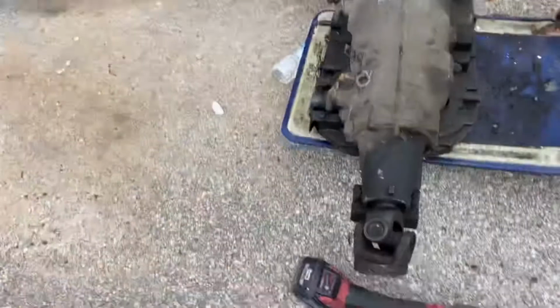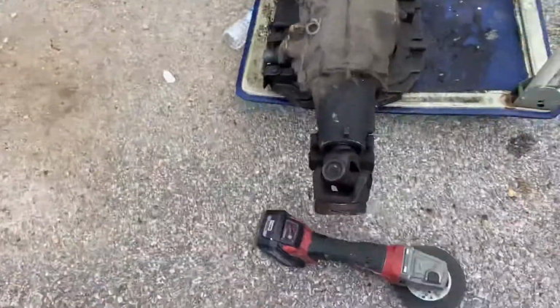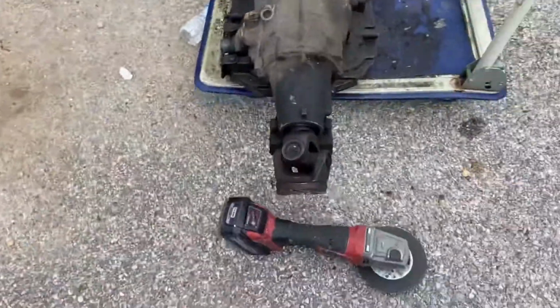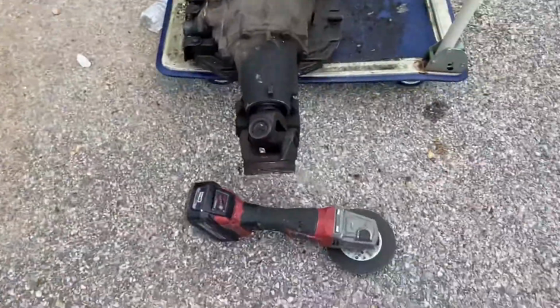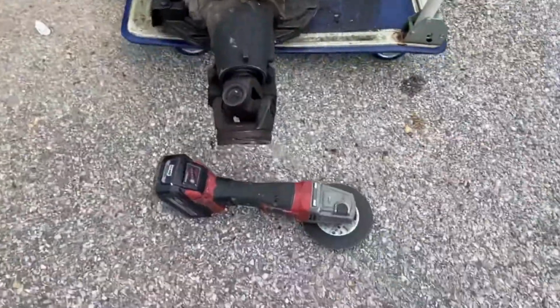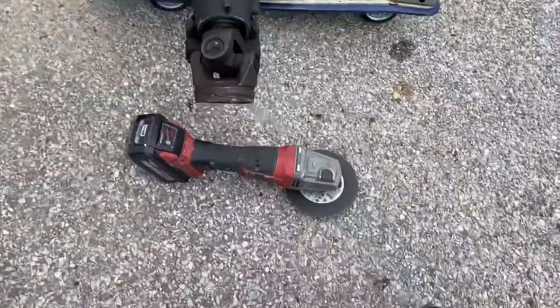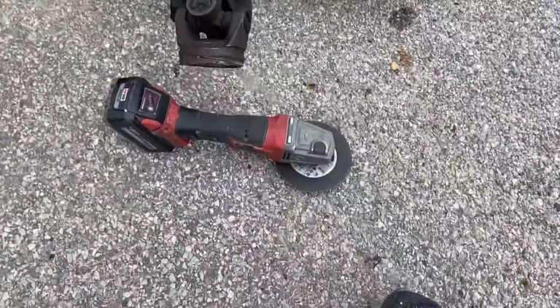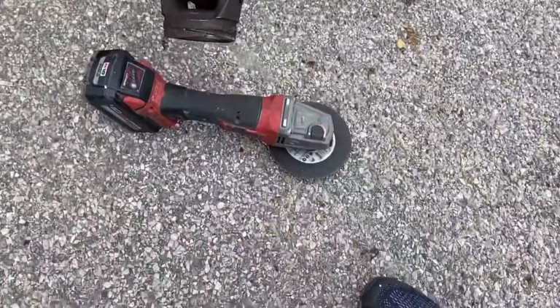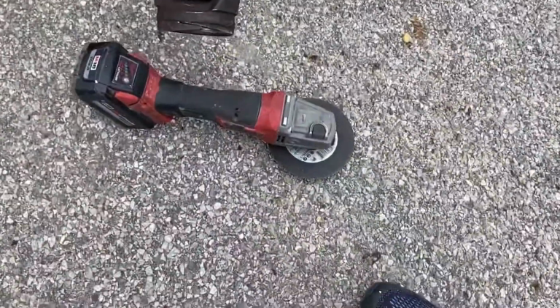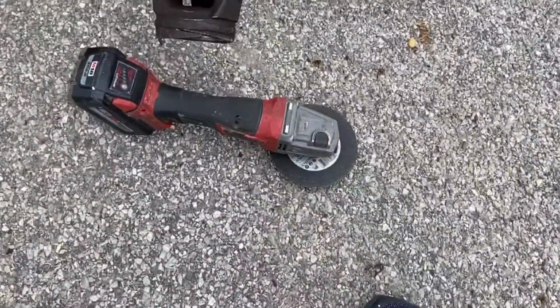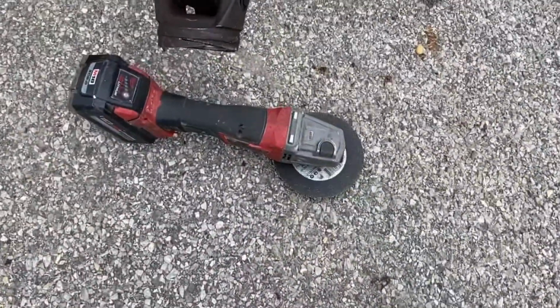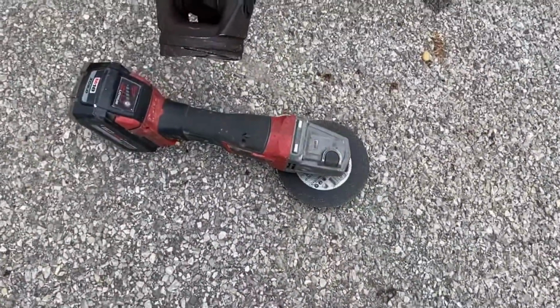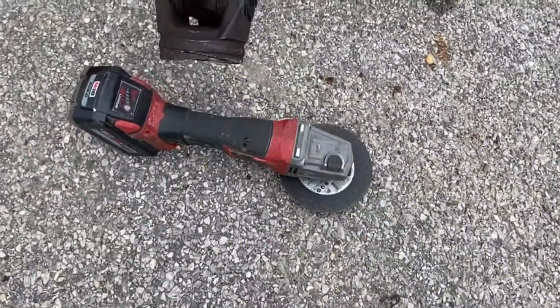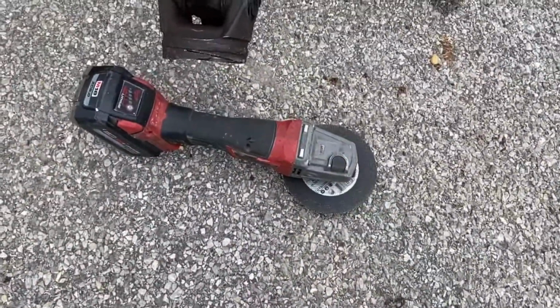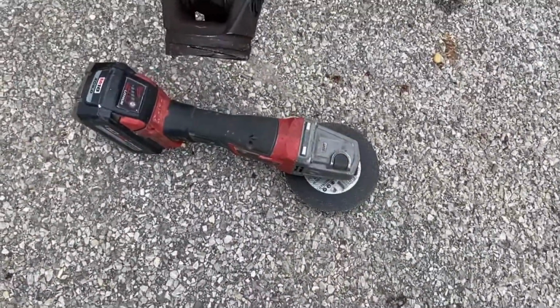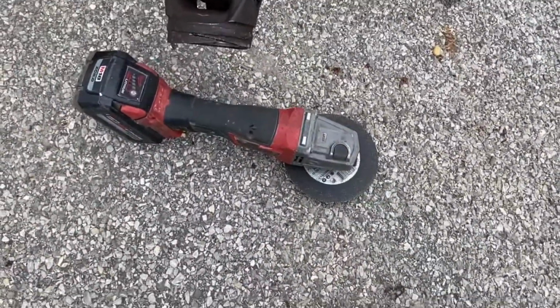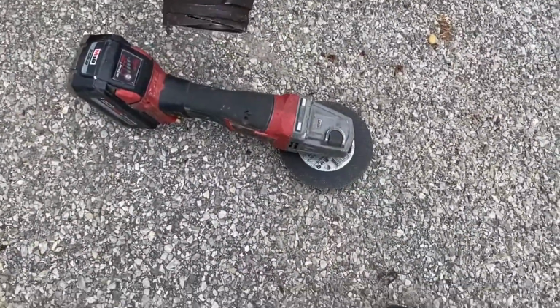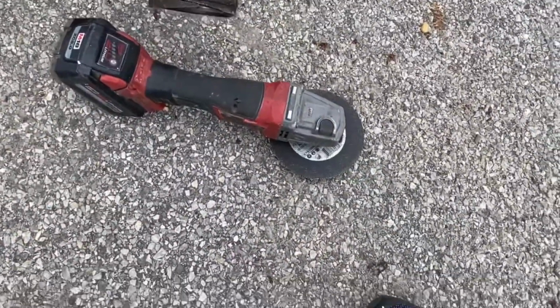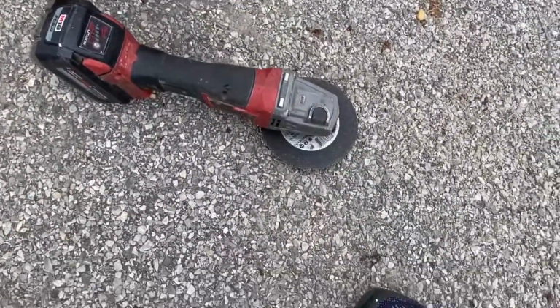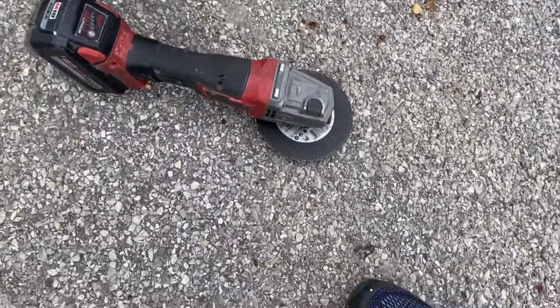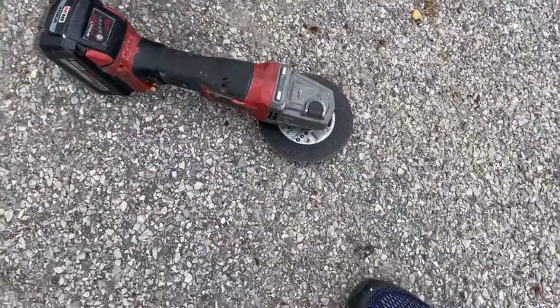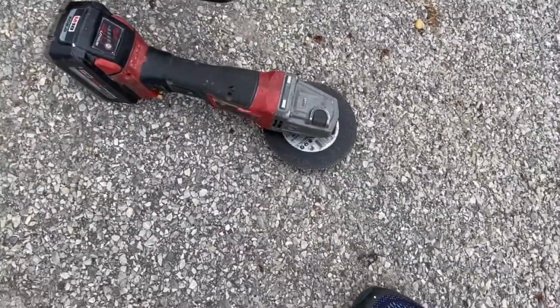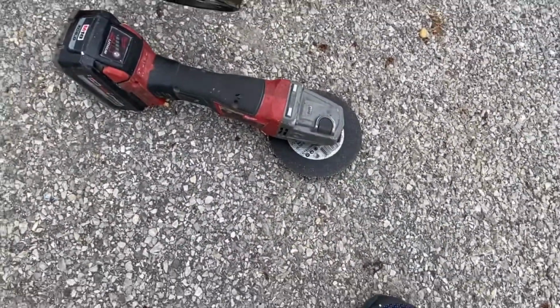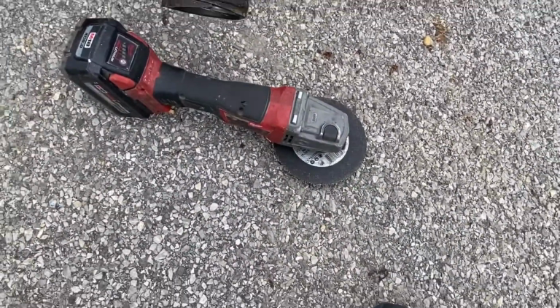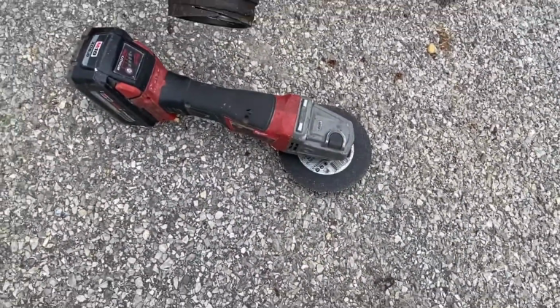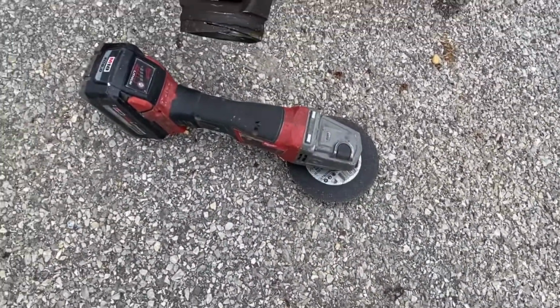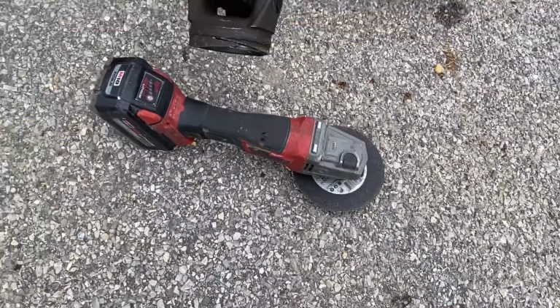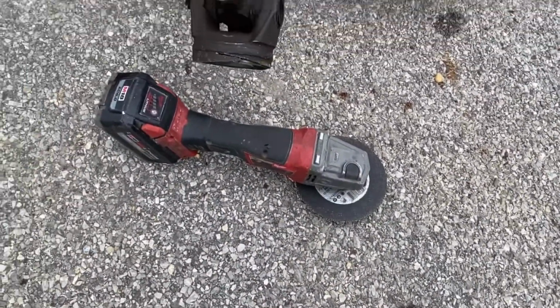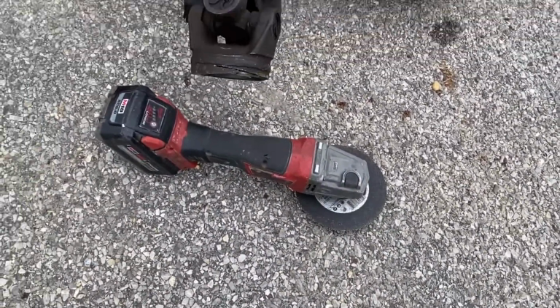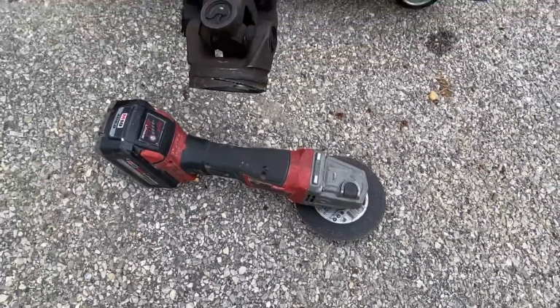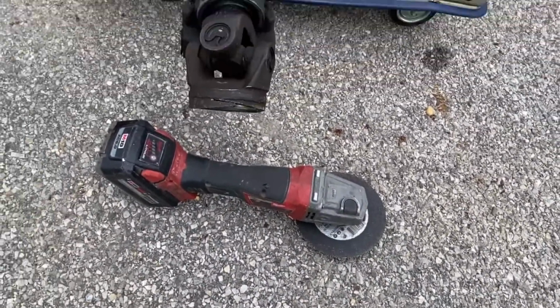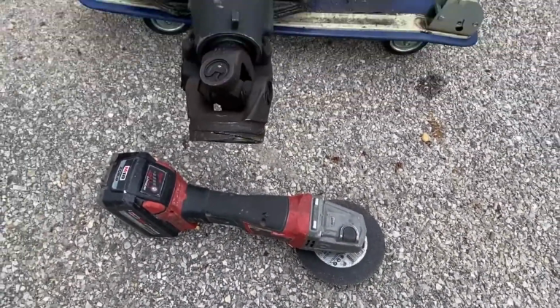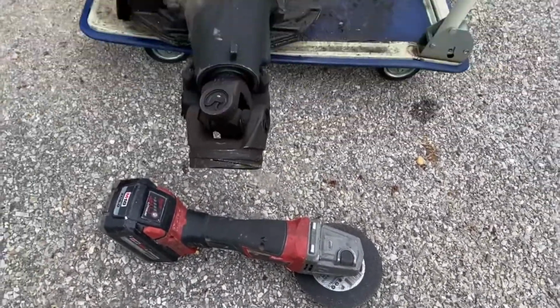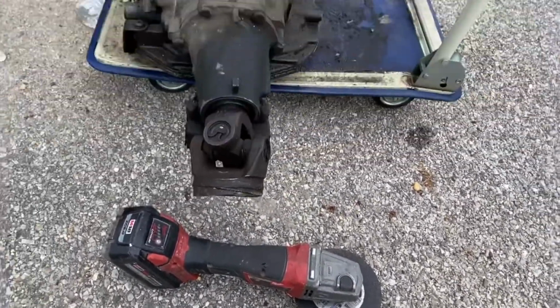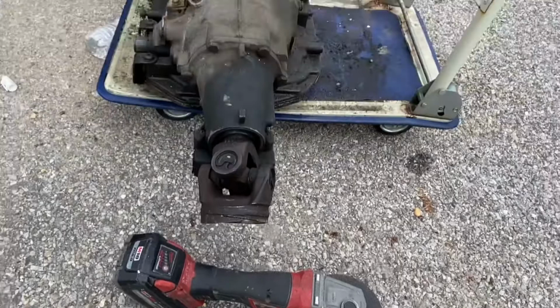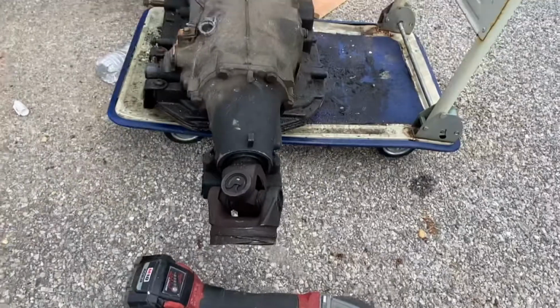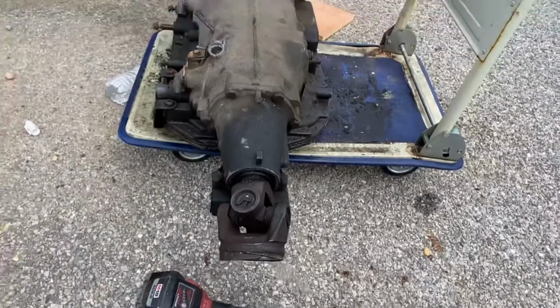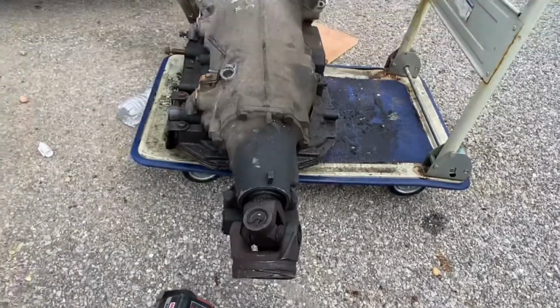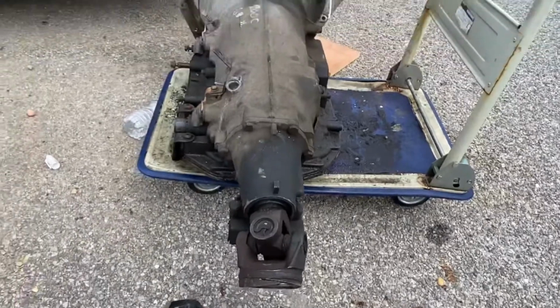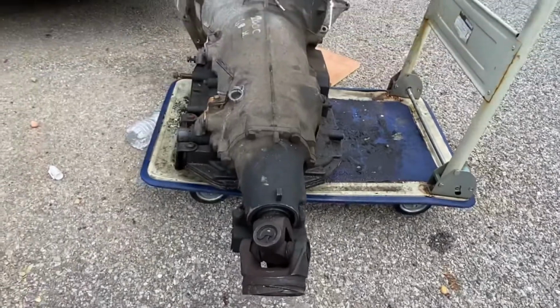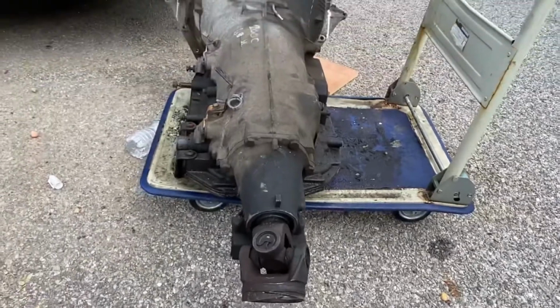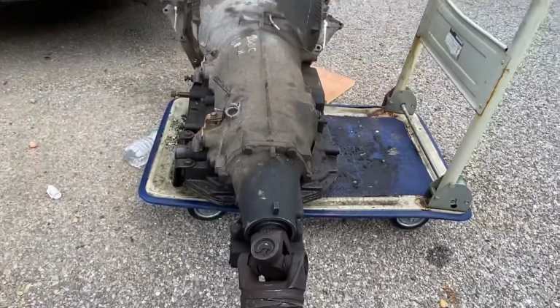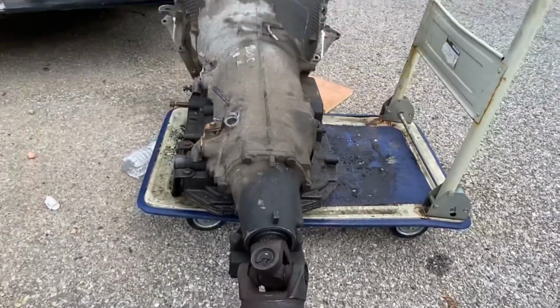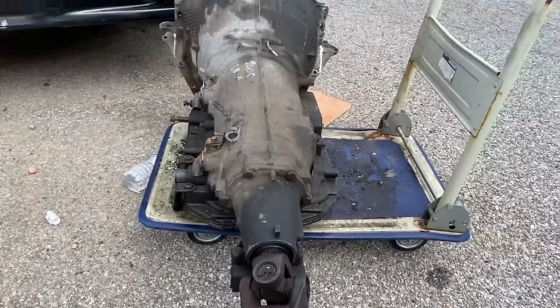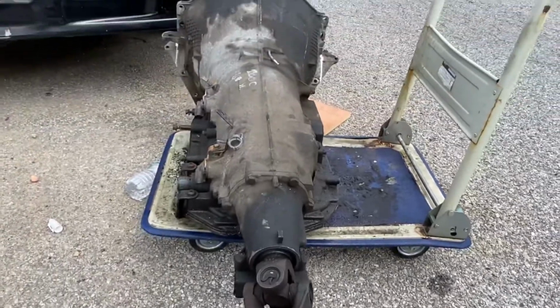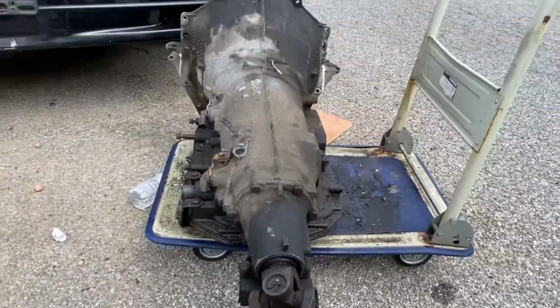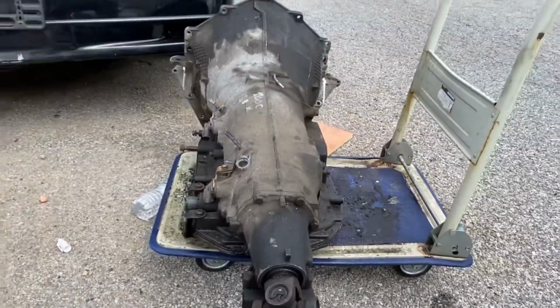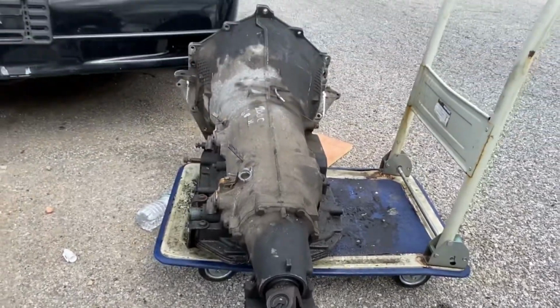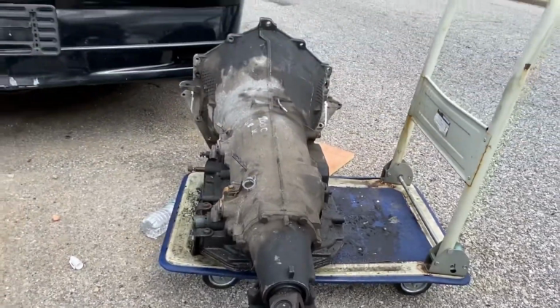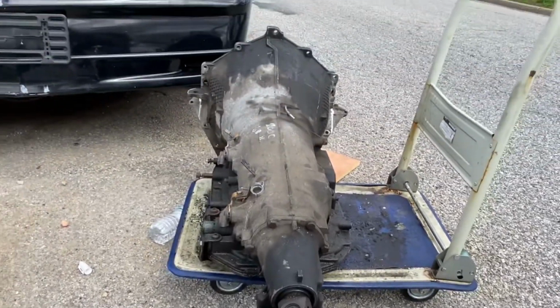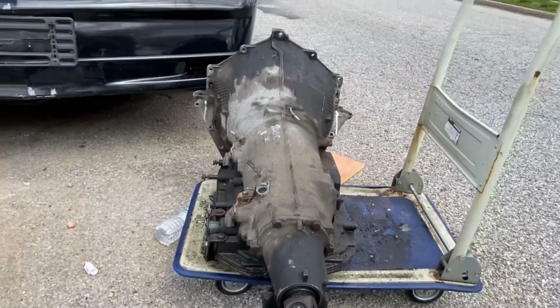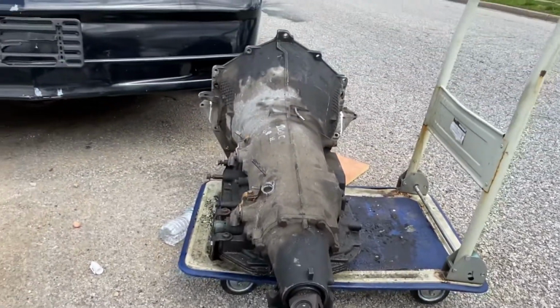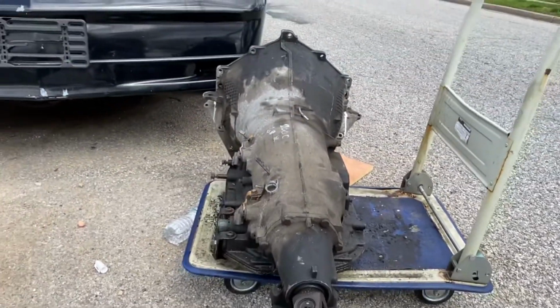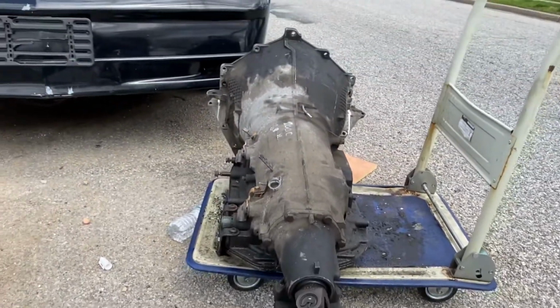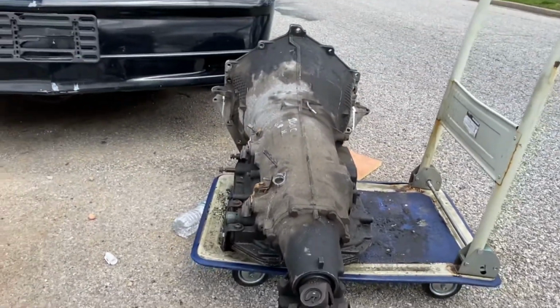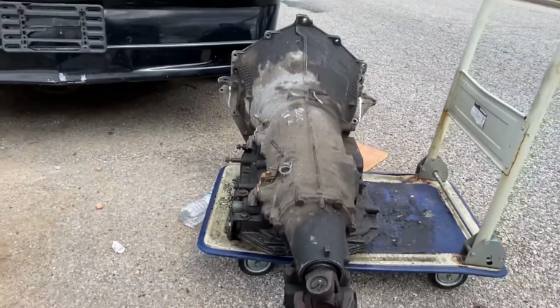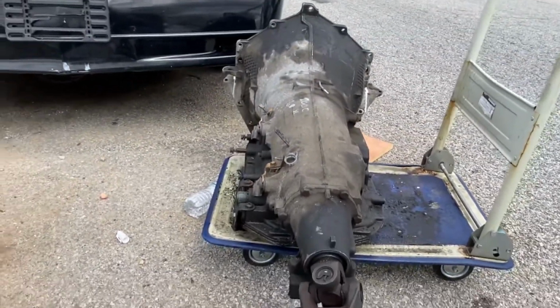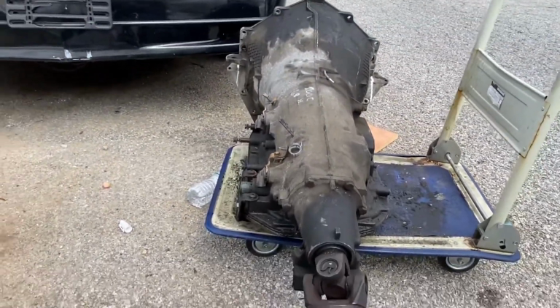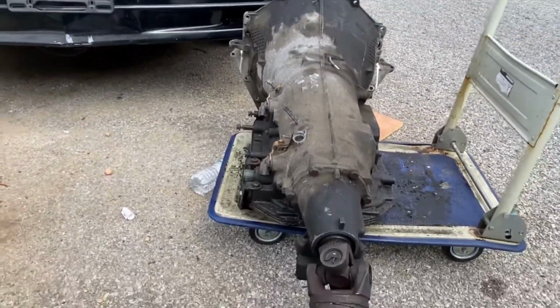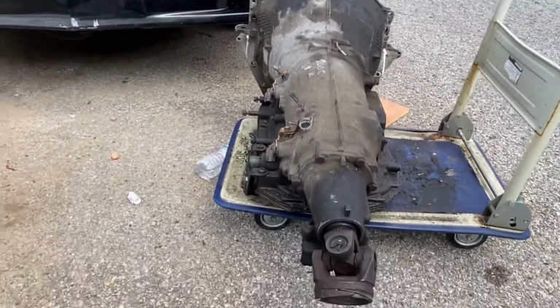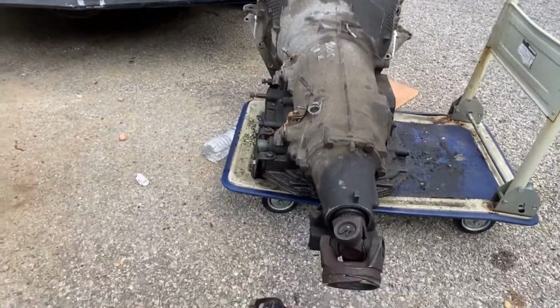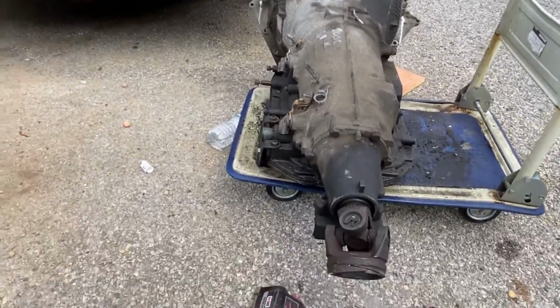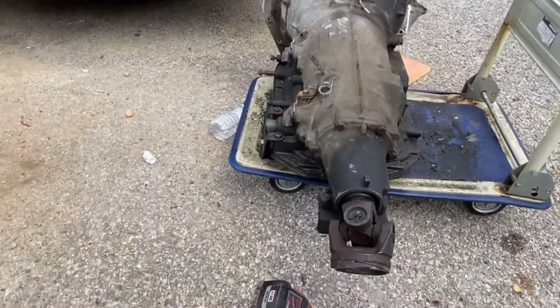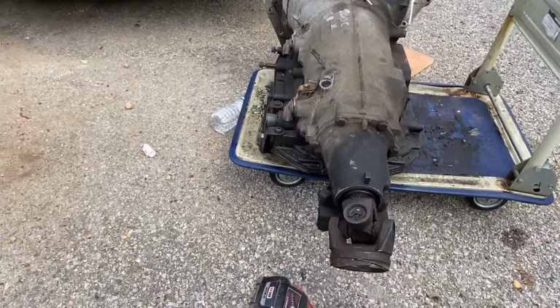Now, I'm using a grinder to cut it, but you could use a metal sawzall because it is aluminum and it will cut right through.